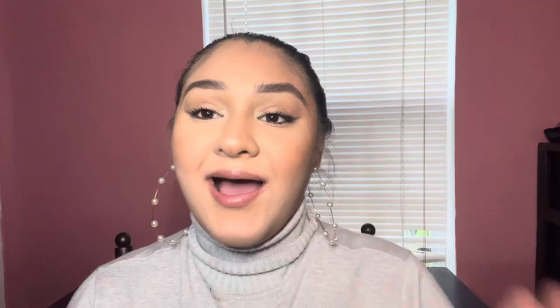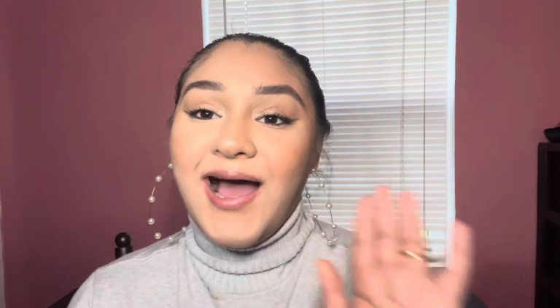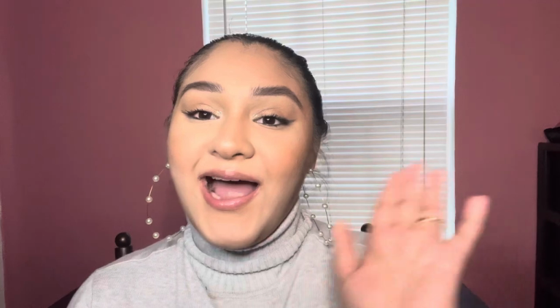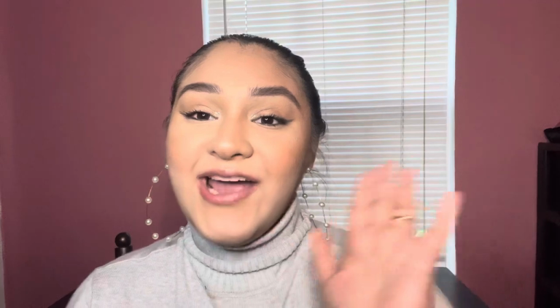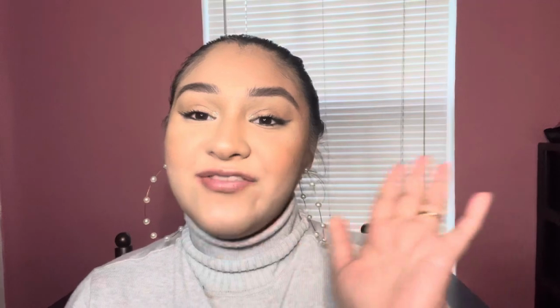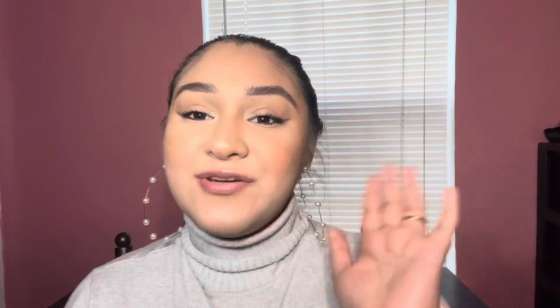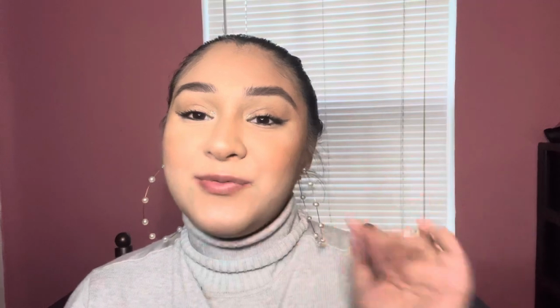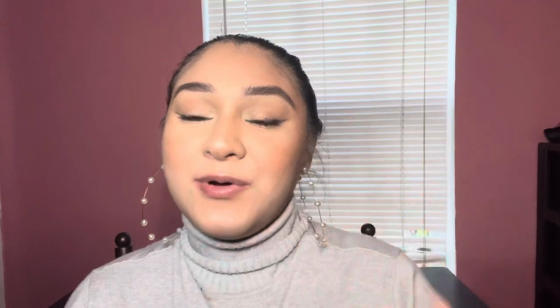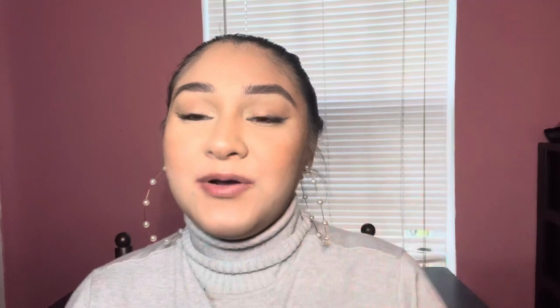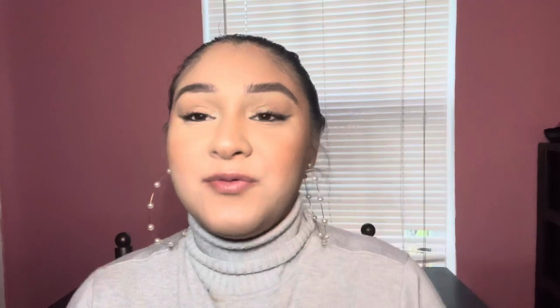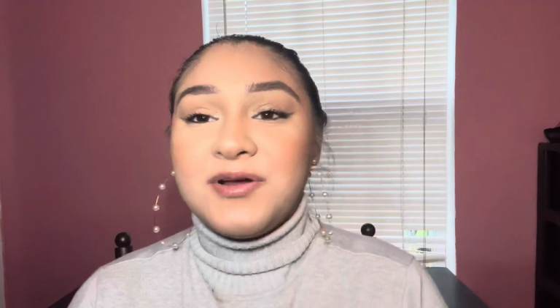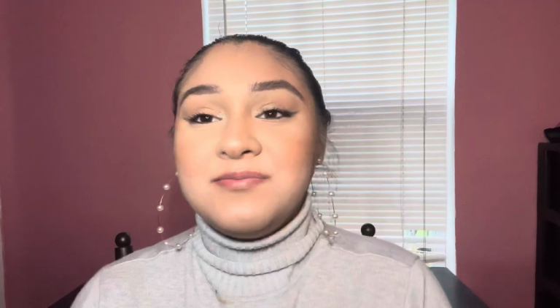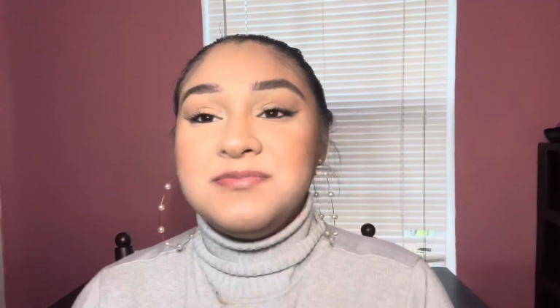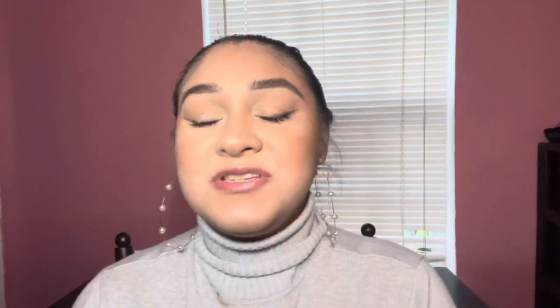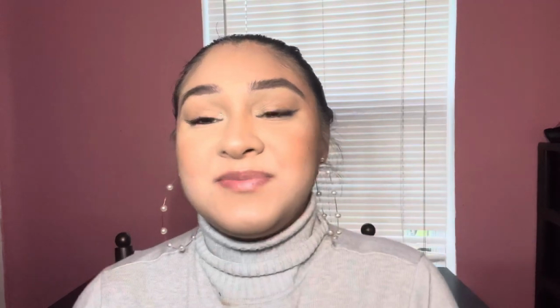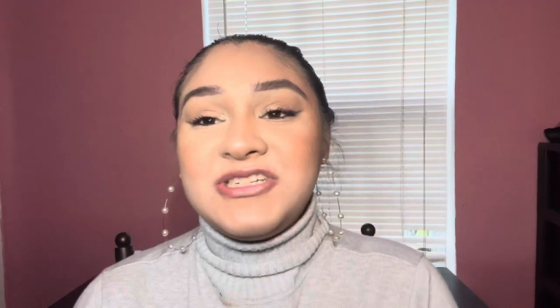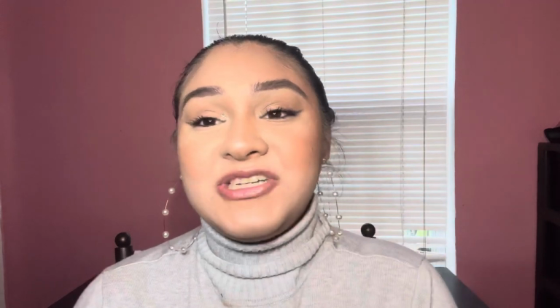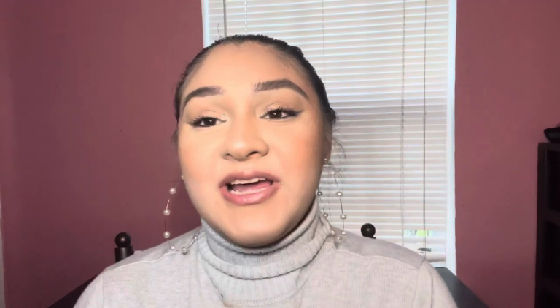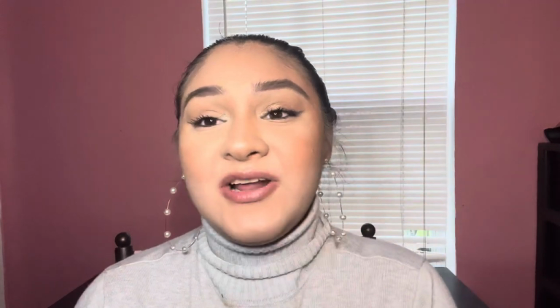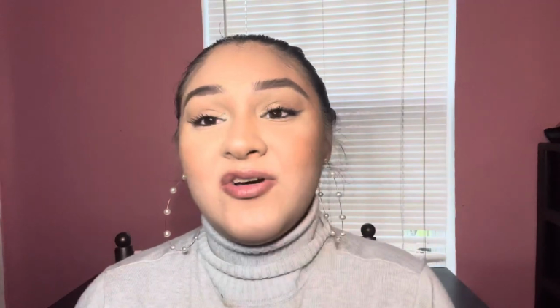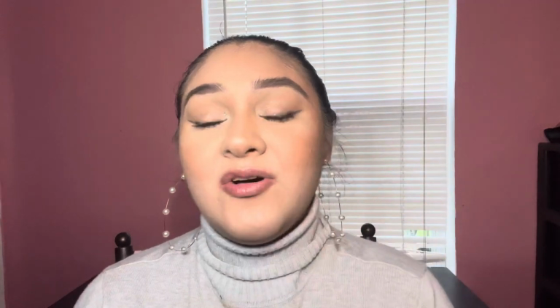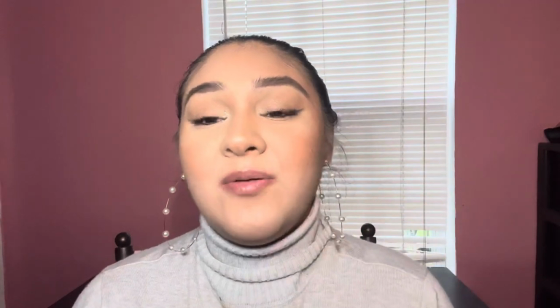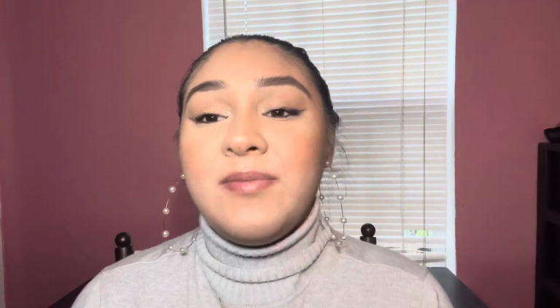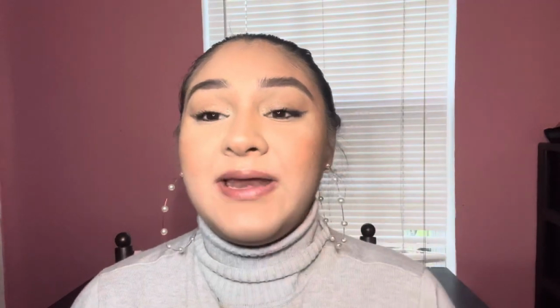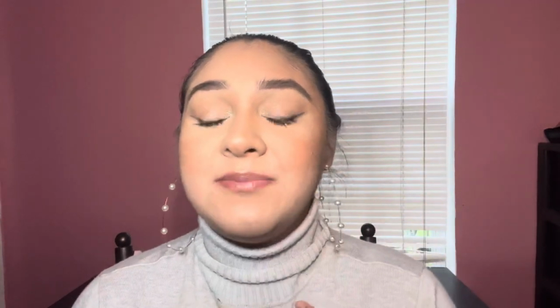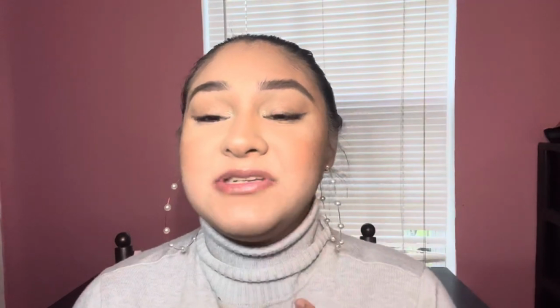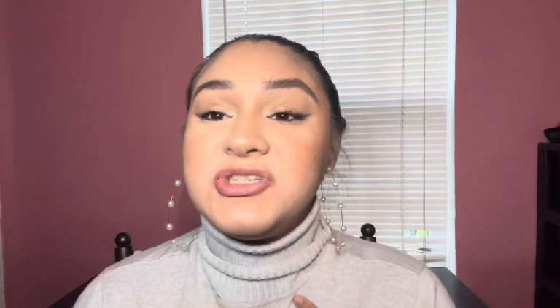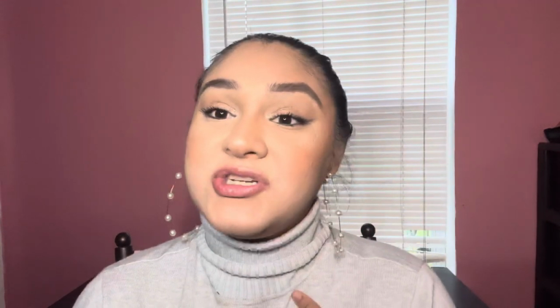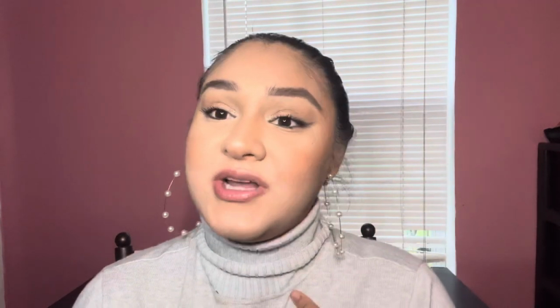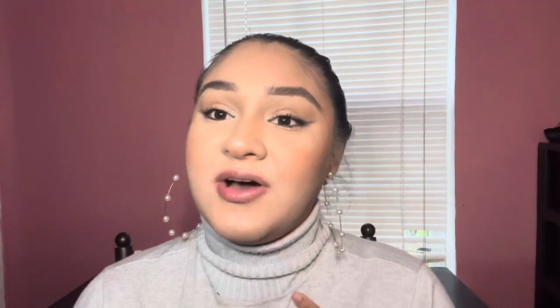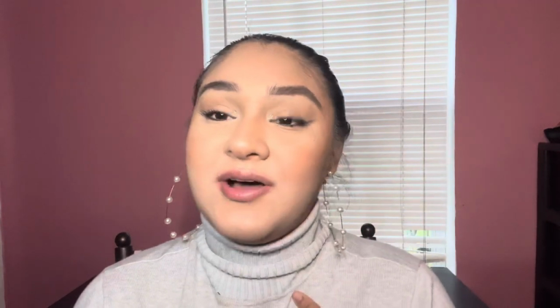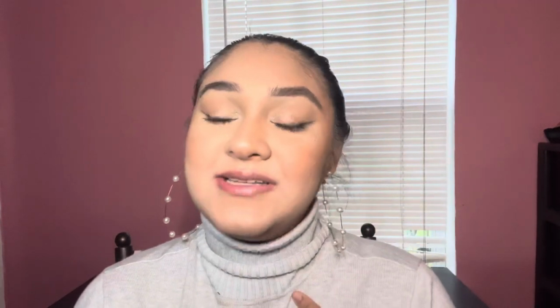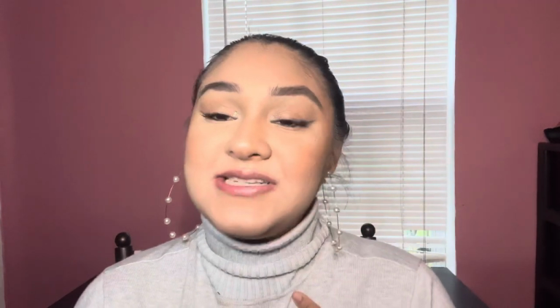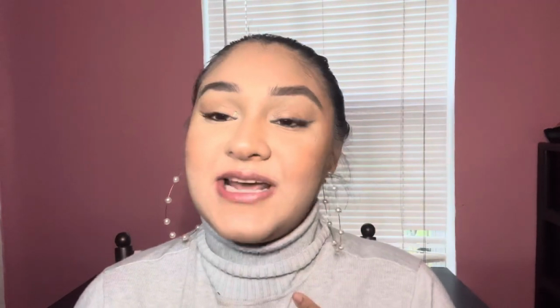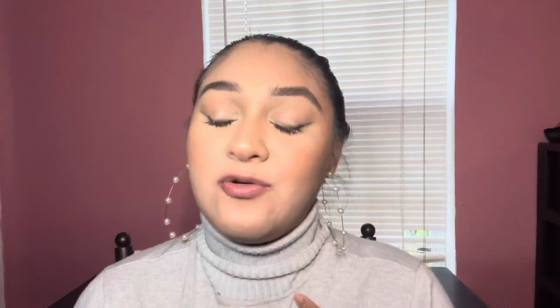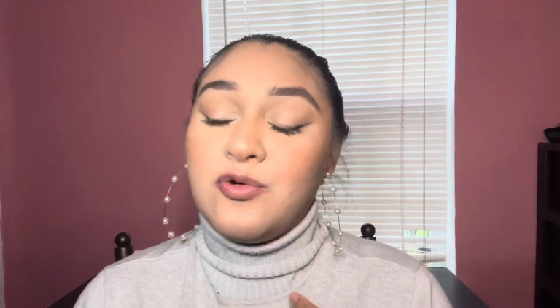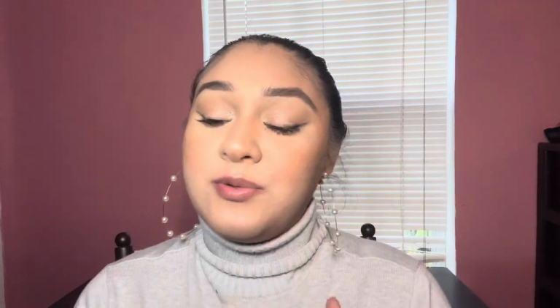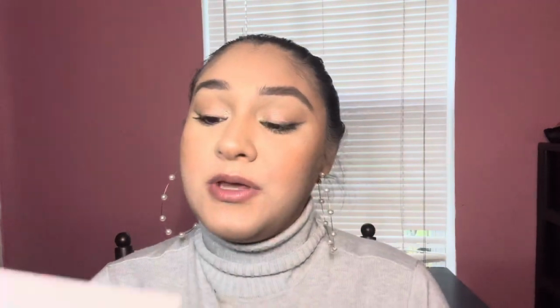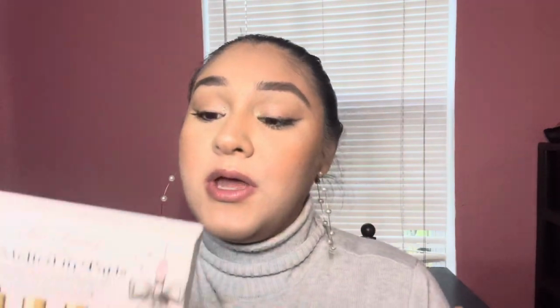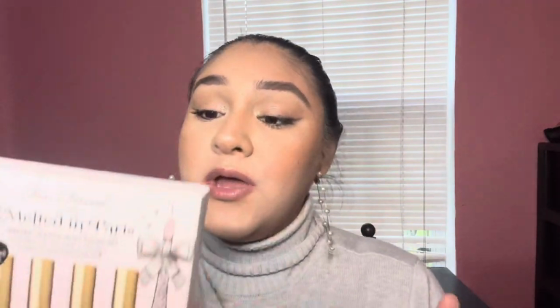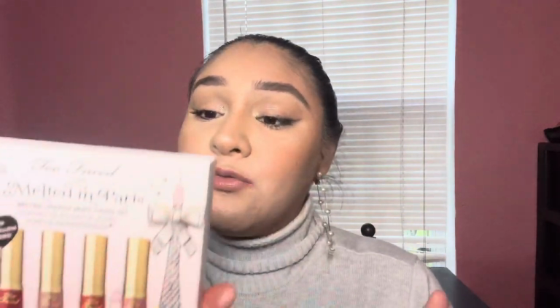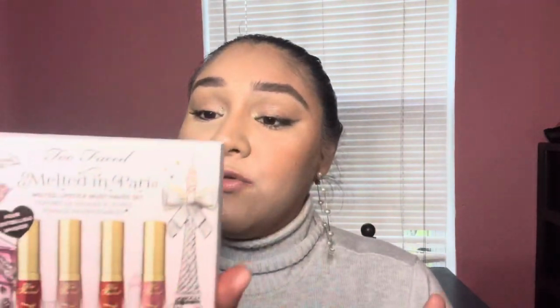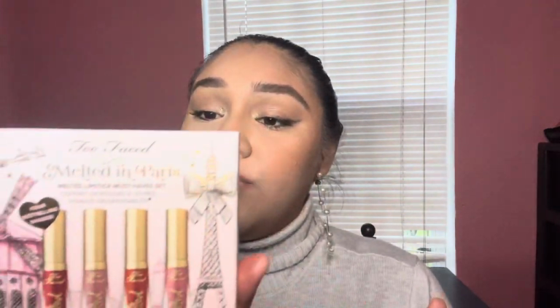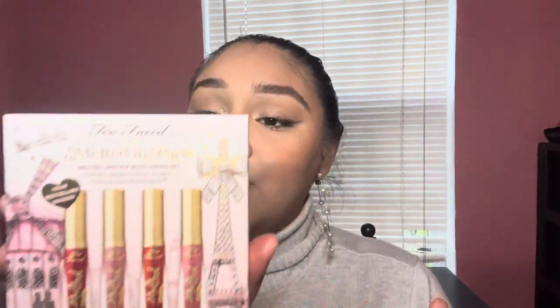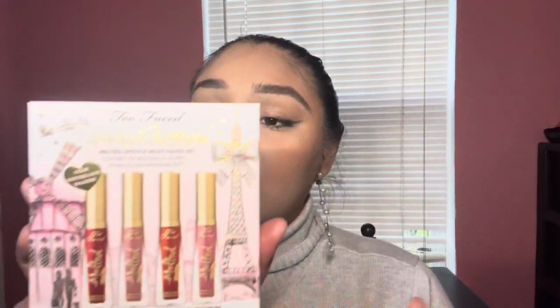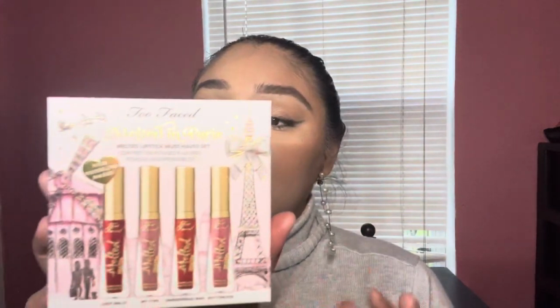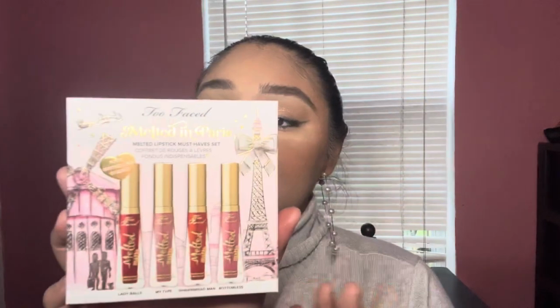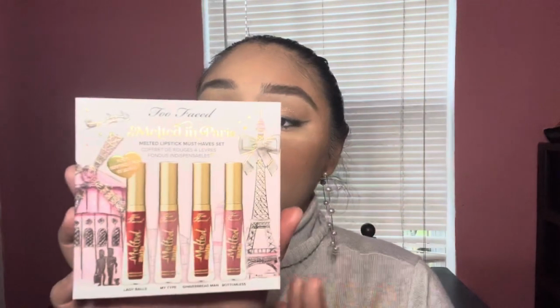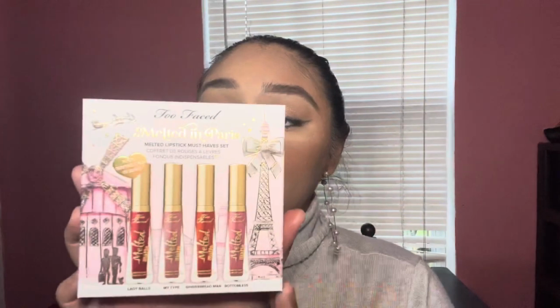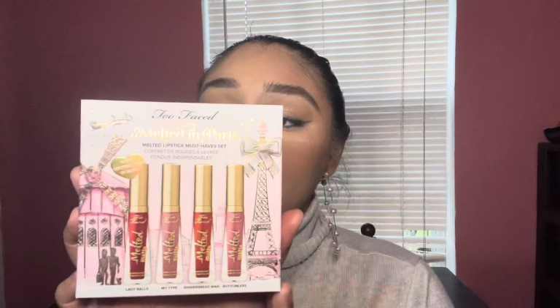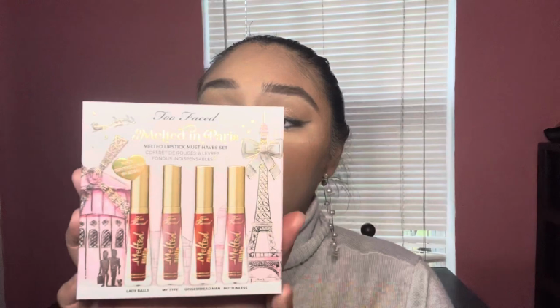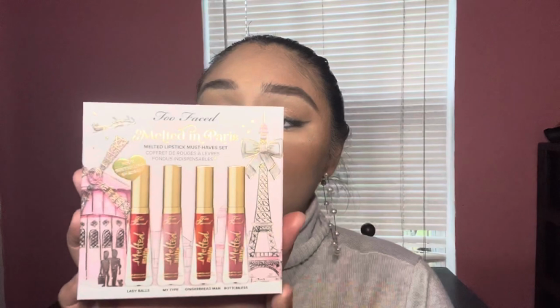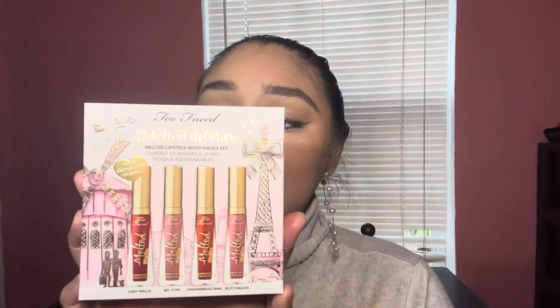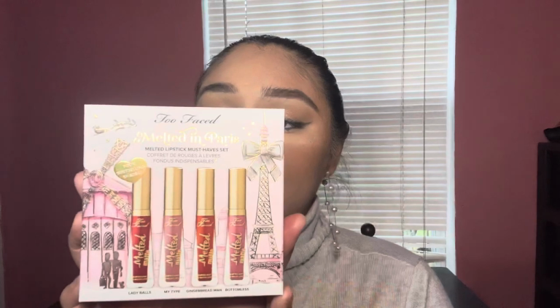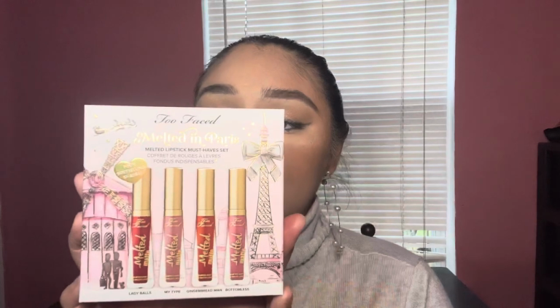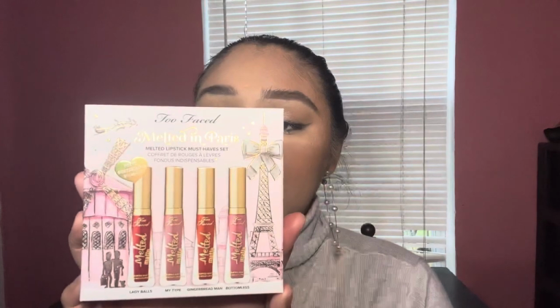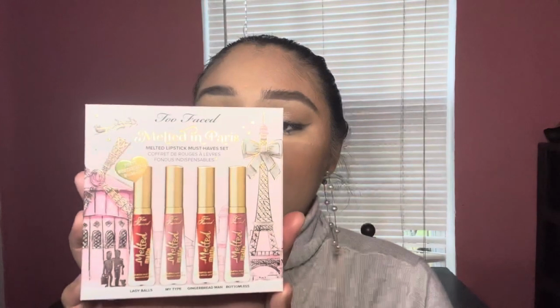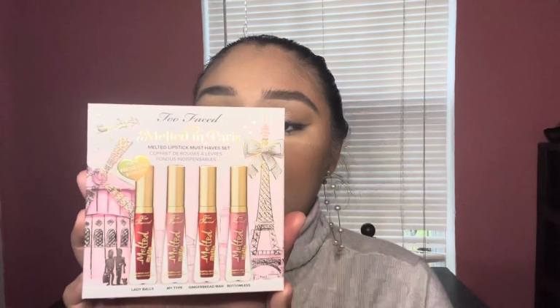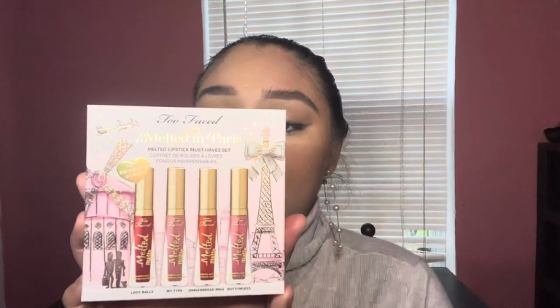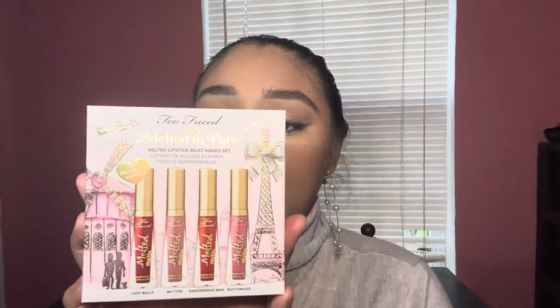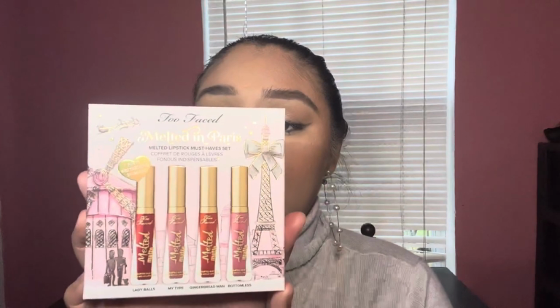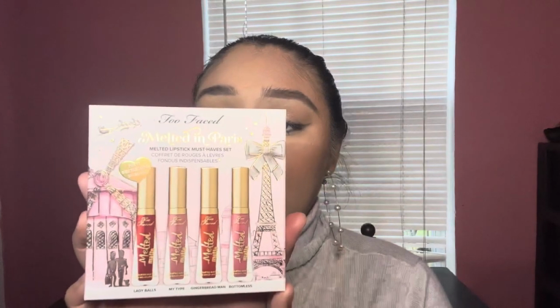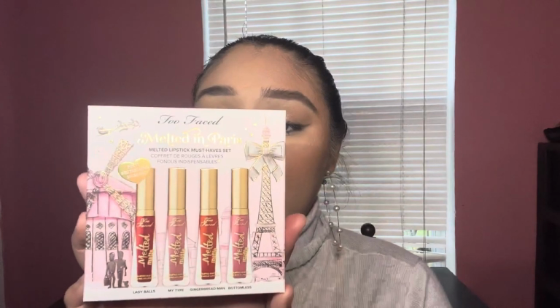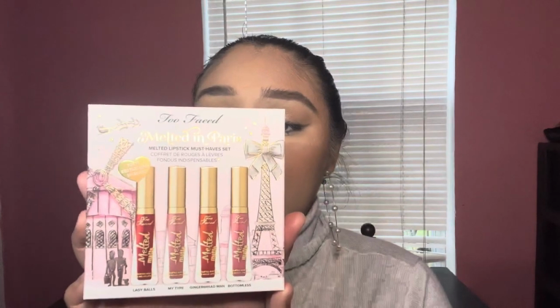Hi everyone! Welcome to my channel. My name is Janelle and today we'll be reviewing this Too Faced Melted in Paris.